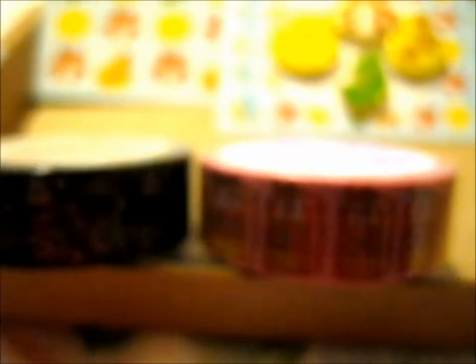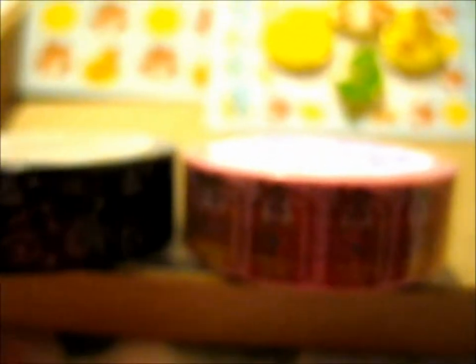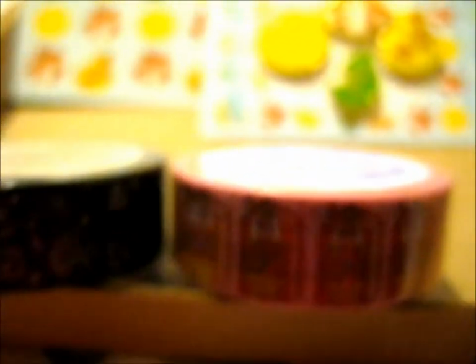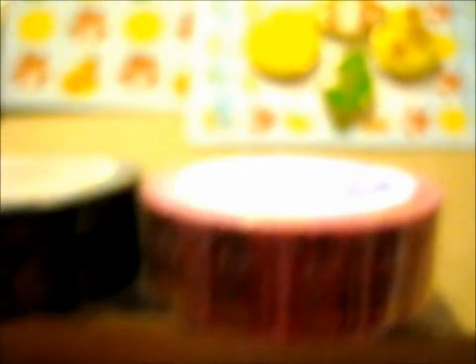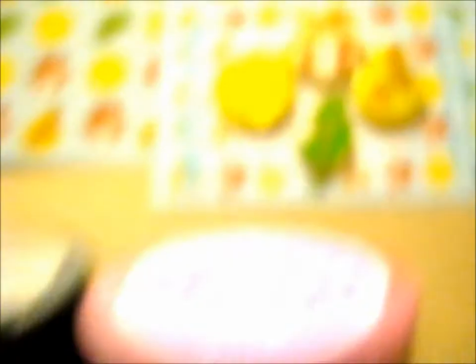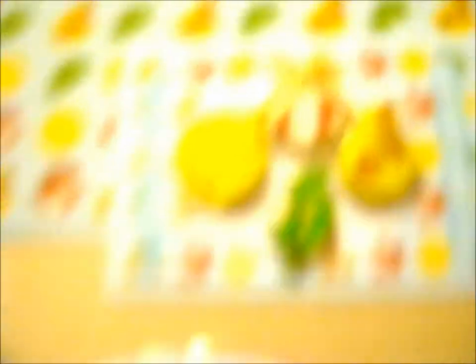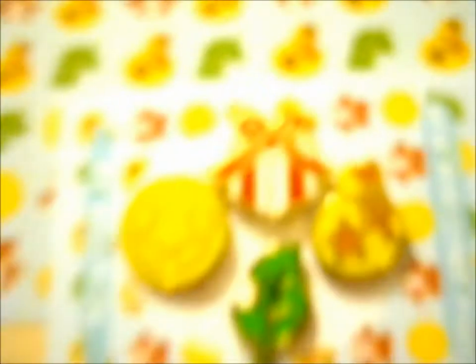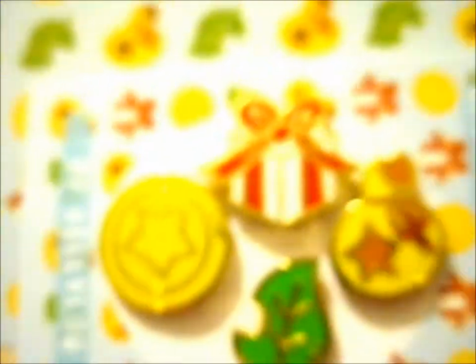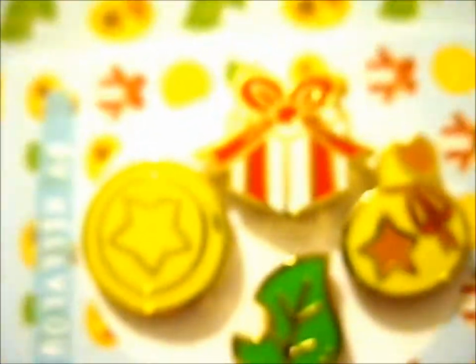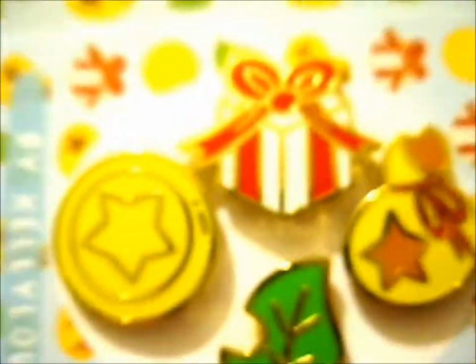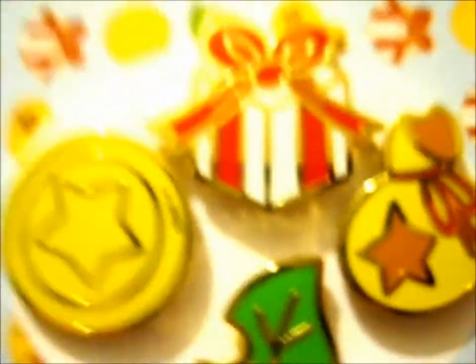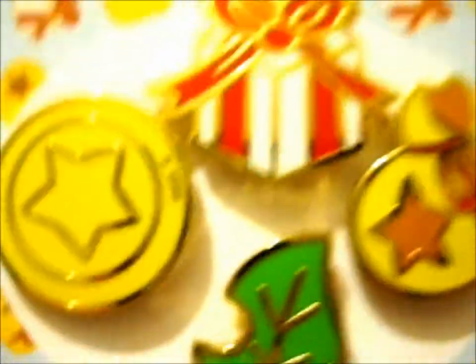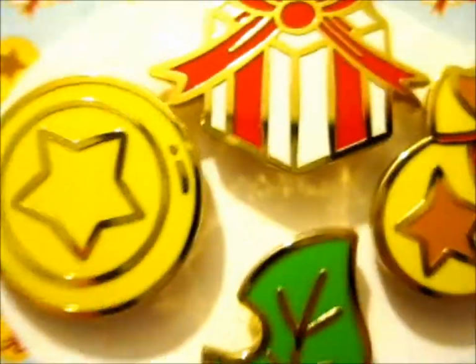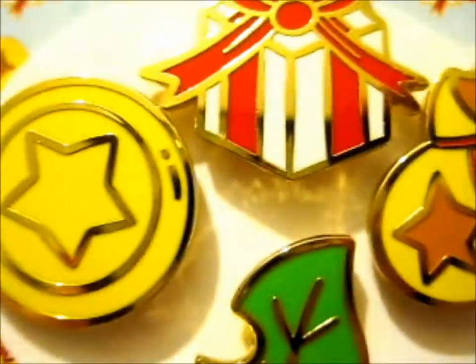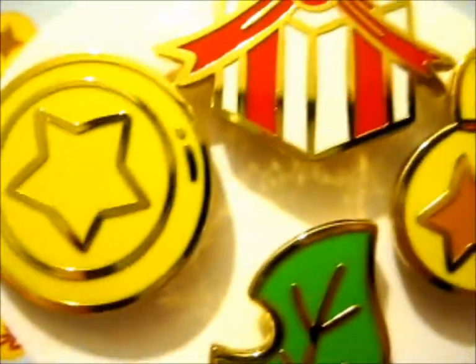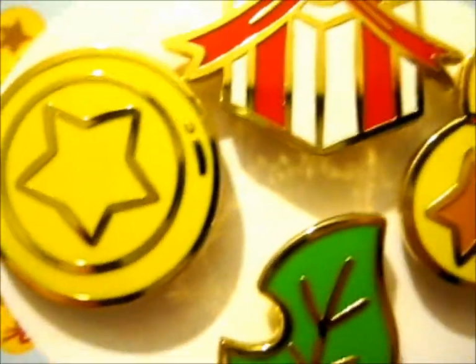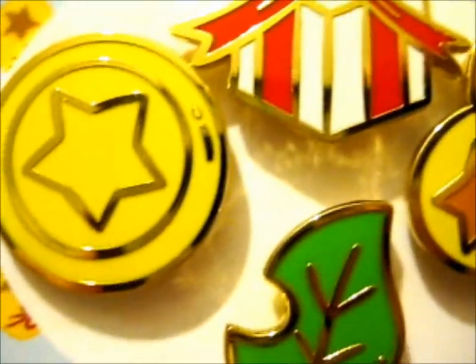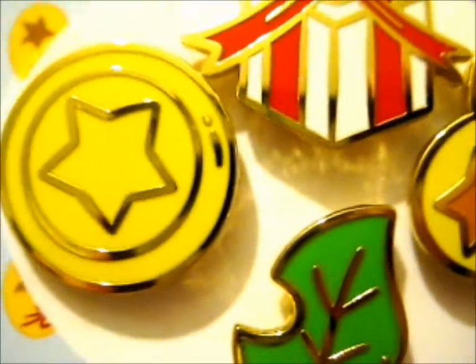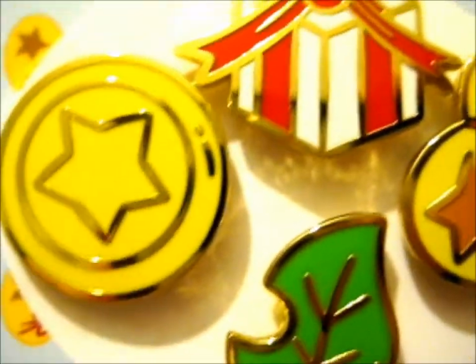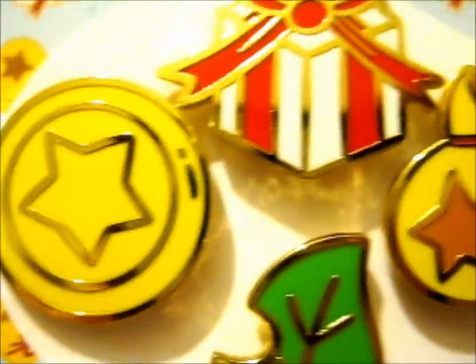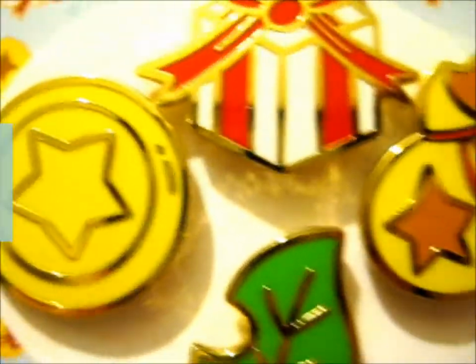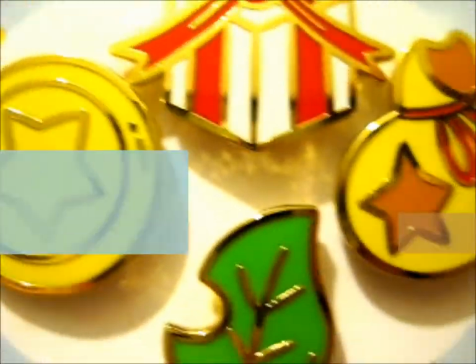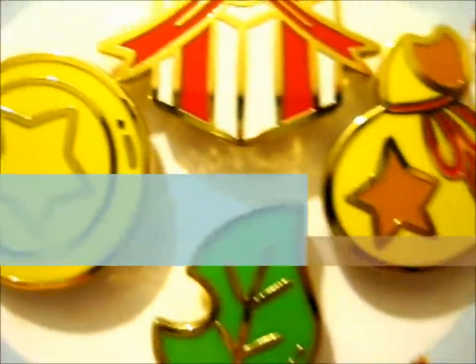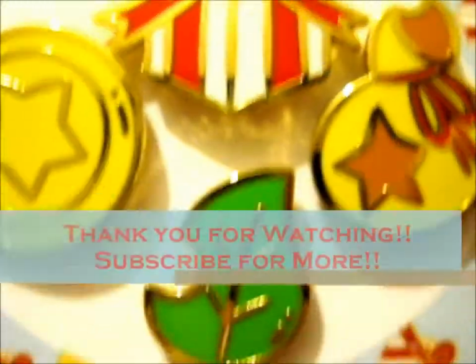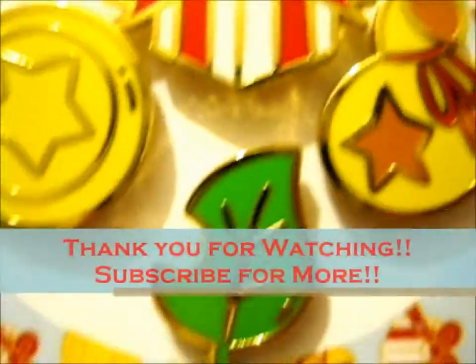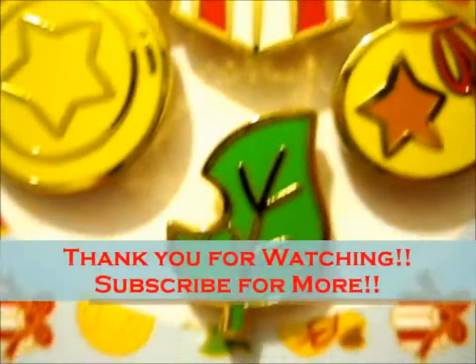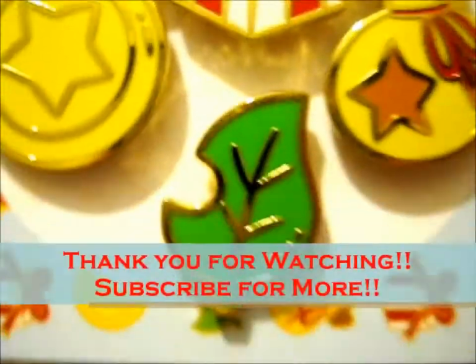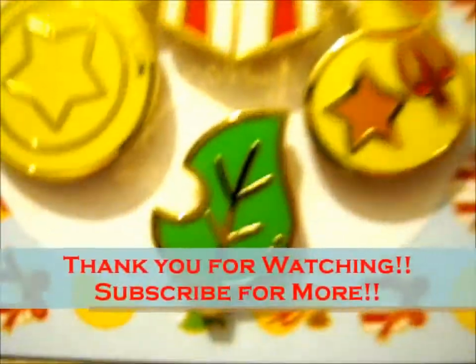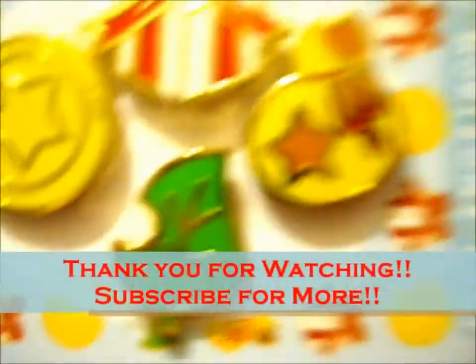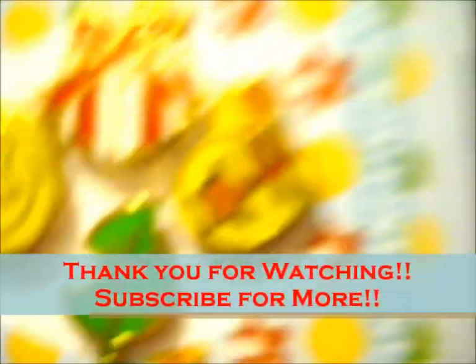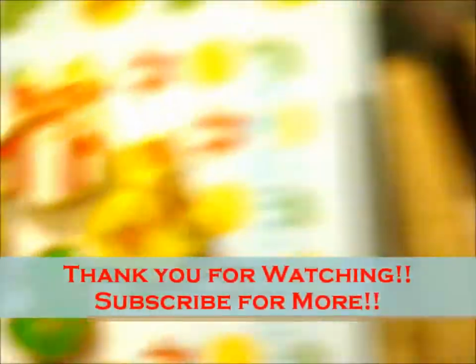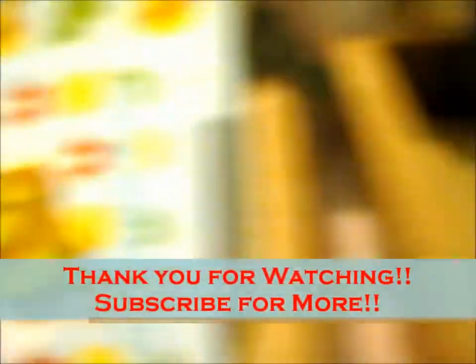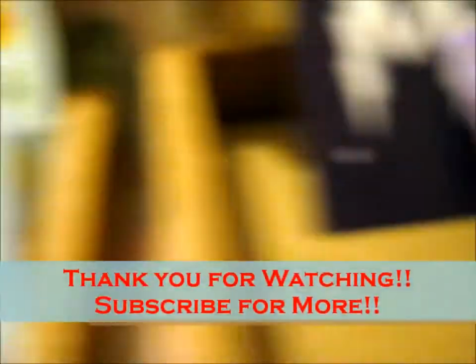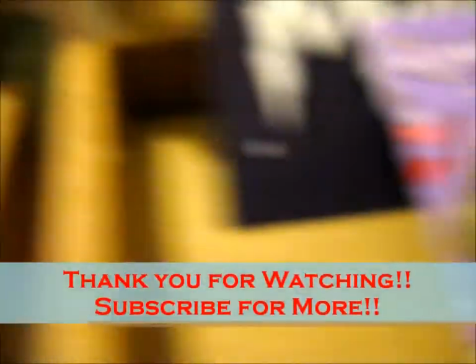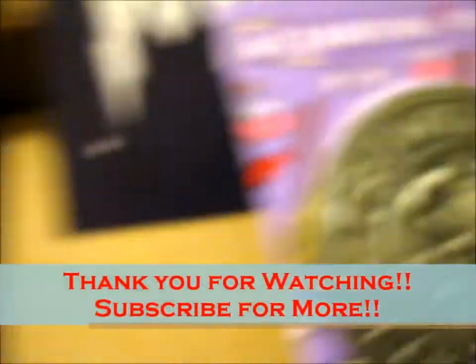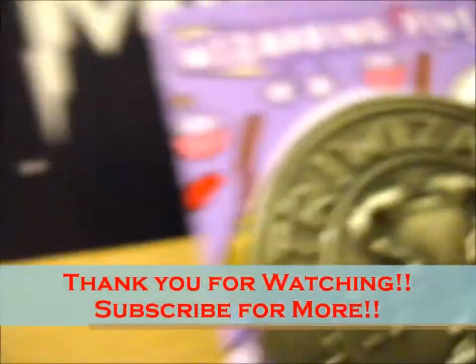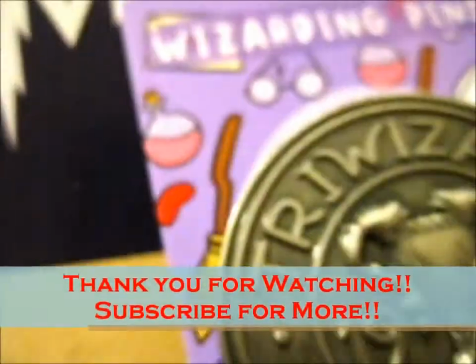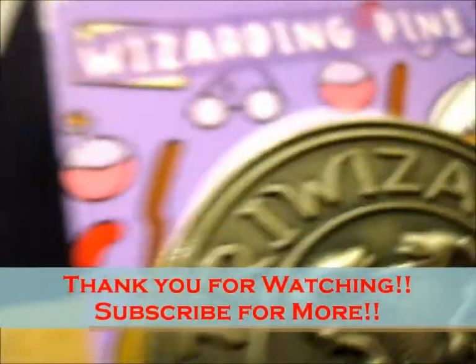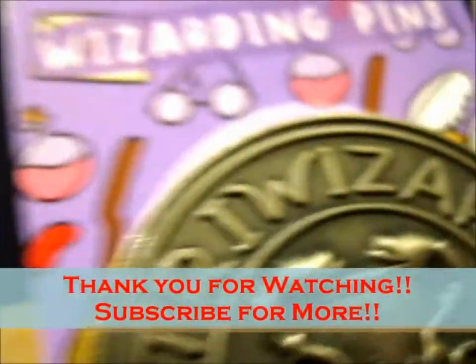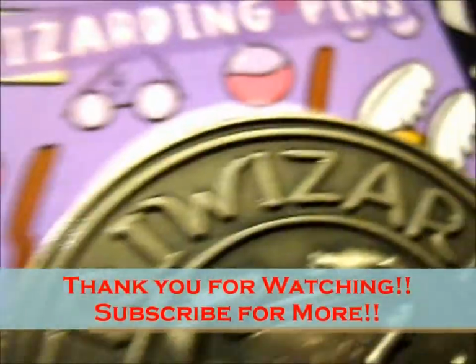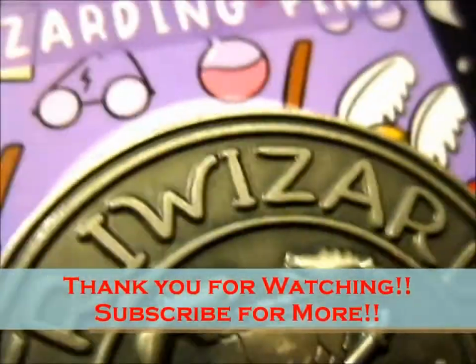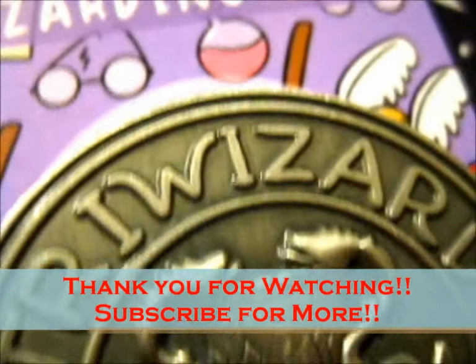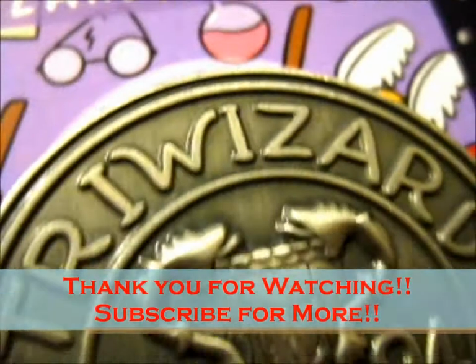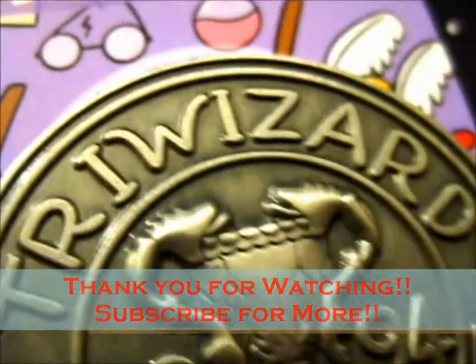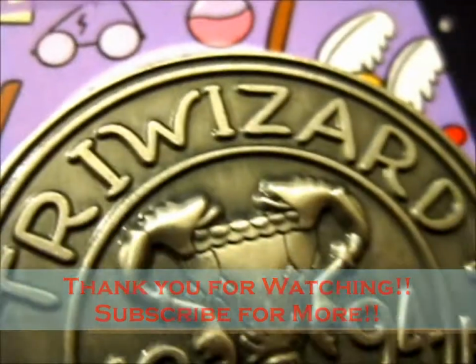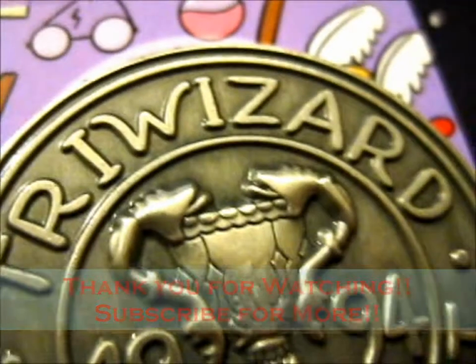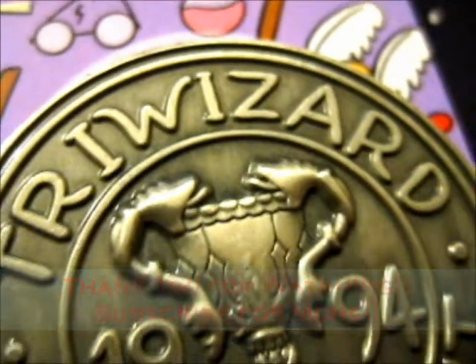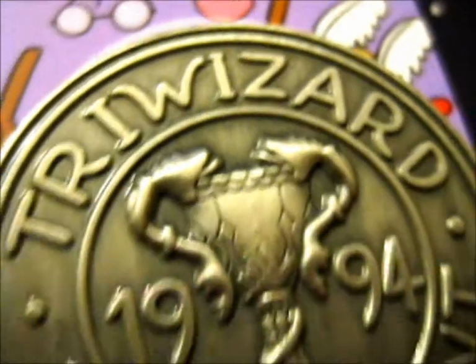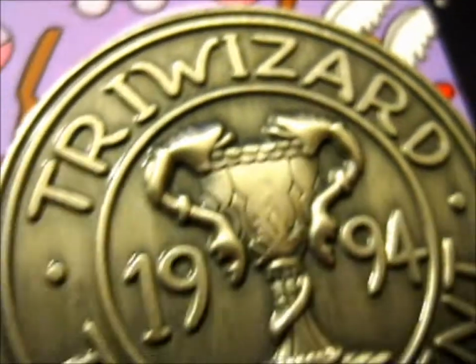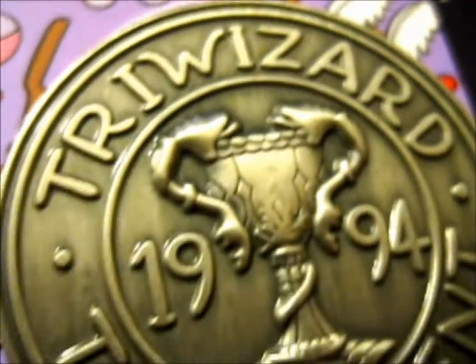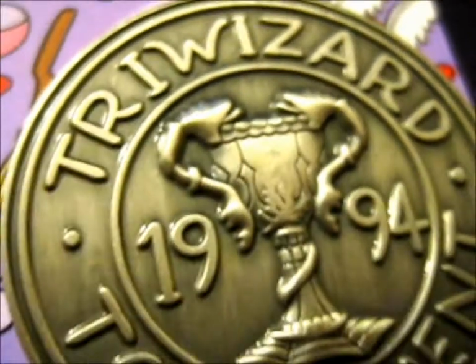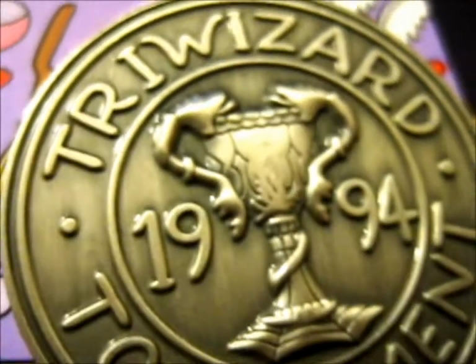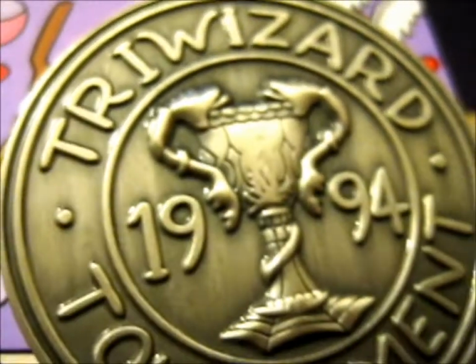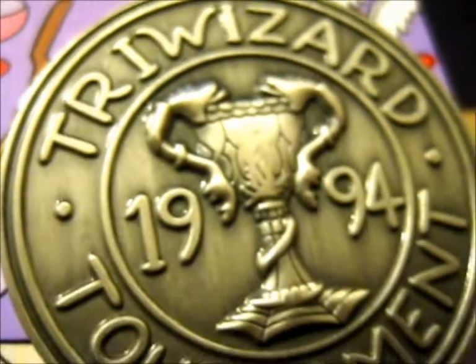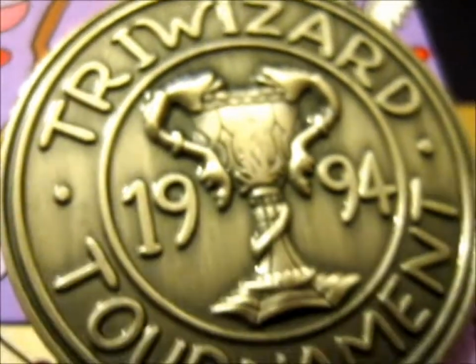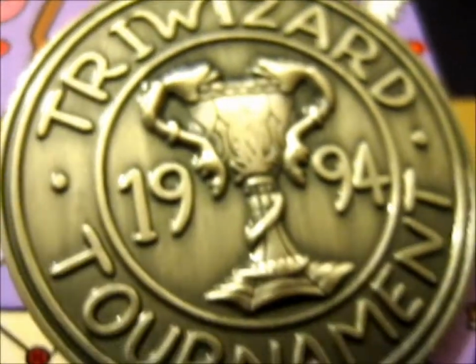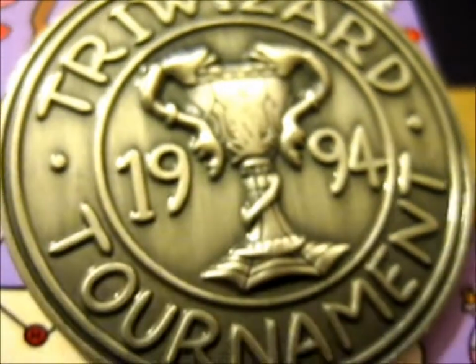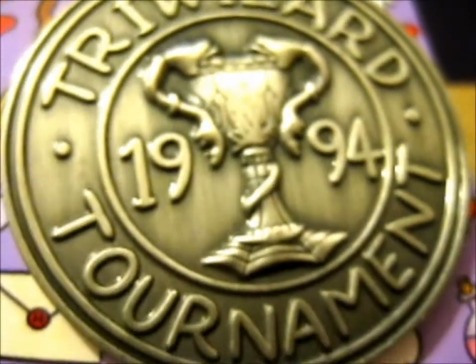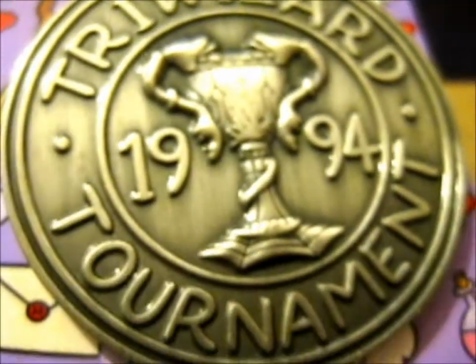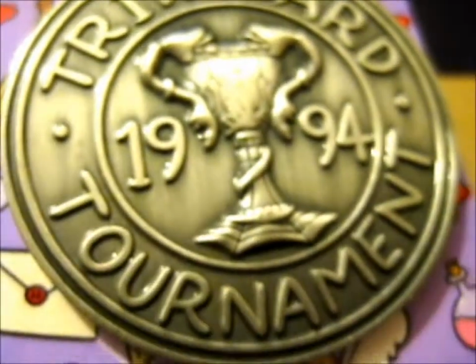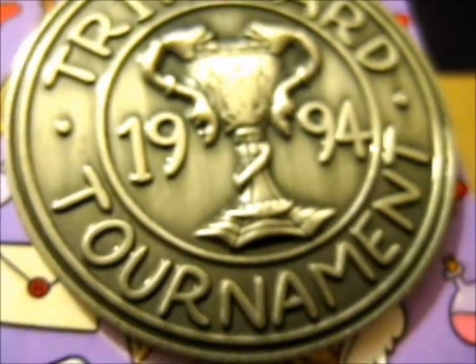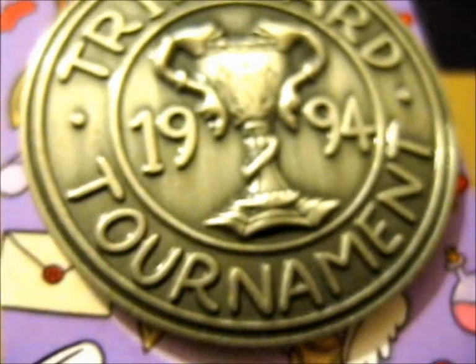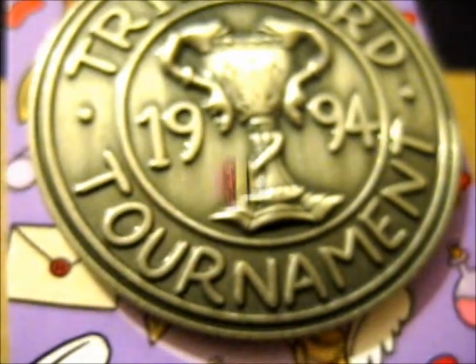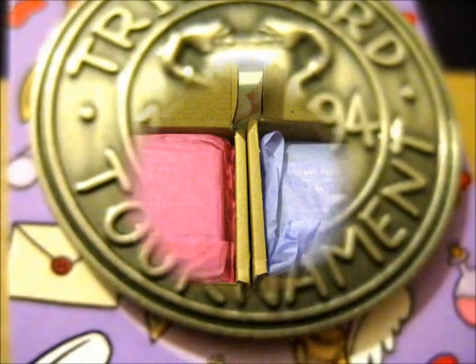So that's it! Thank you for watching. If you'd like to subscribe for more and click the notification bell, they're over there.